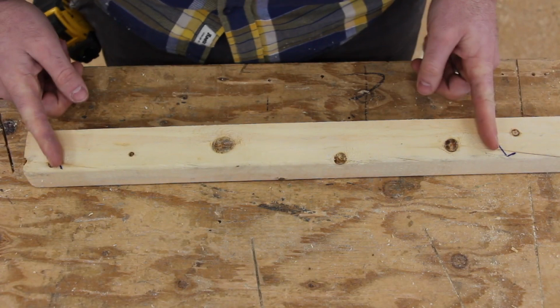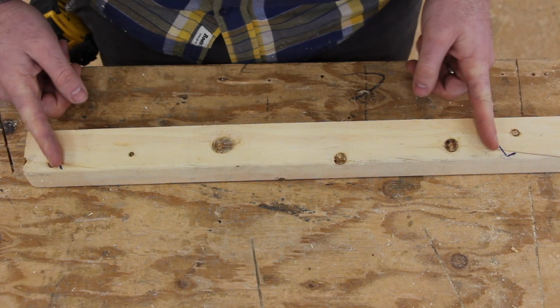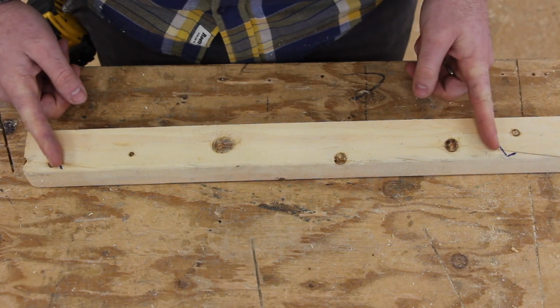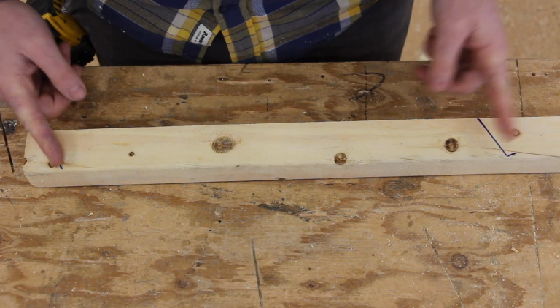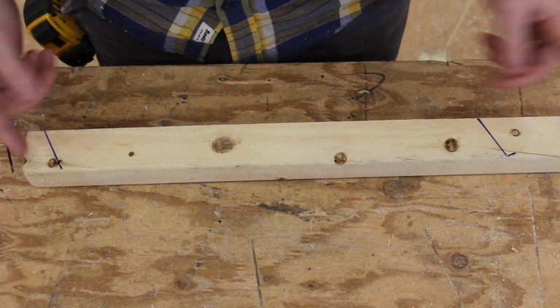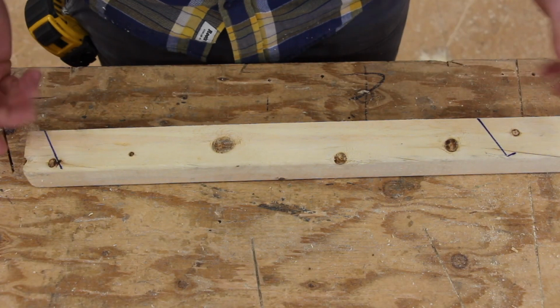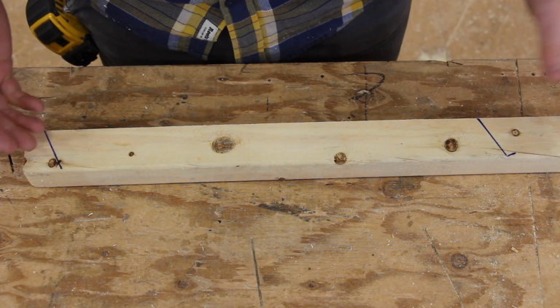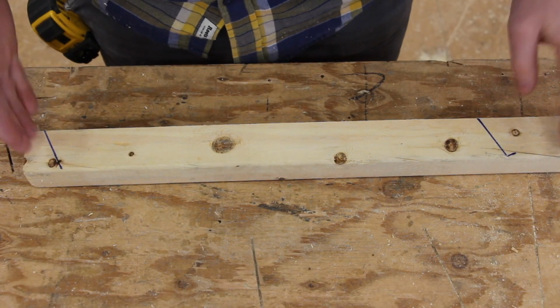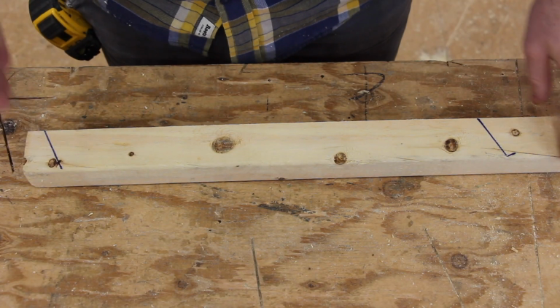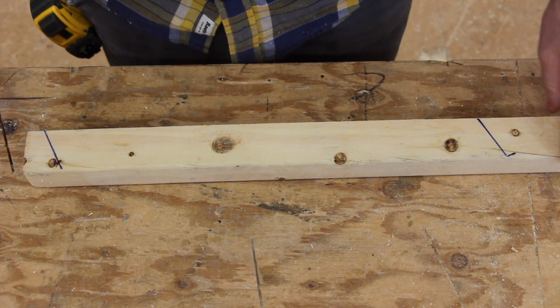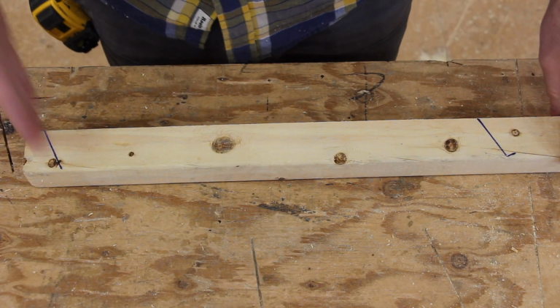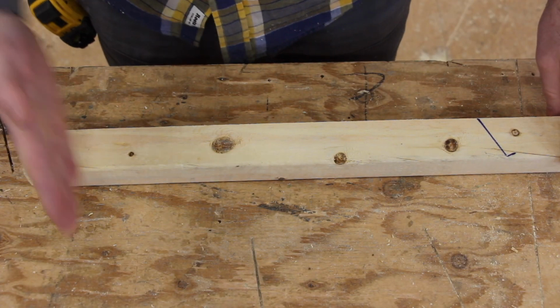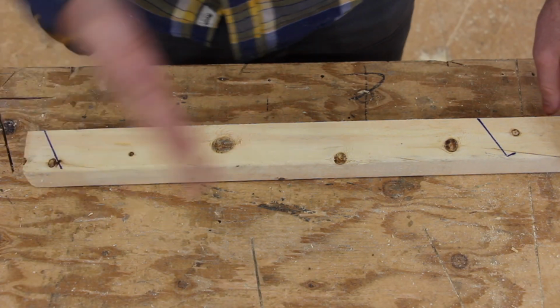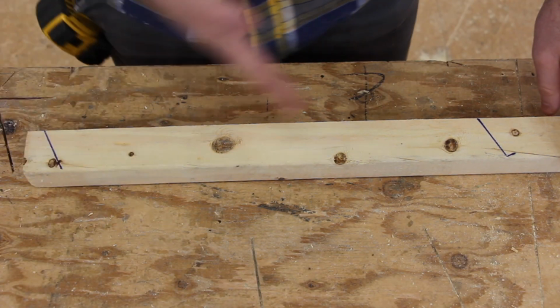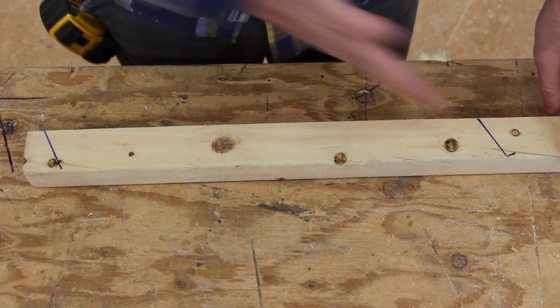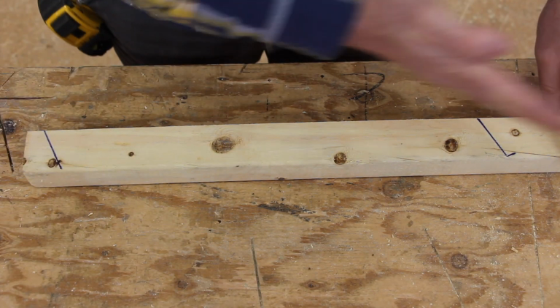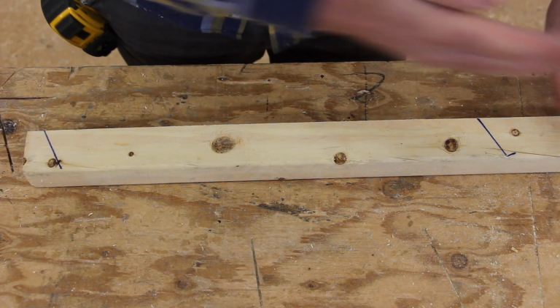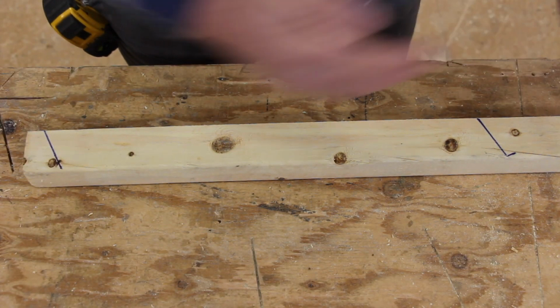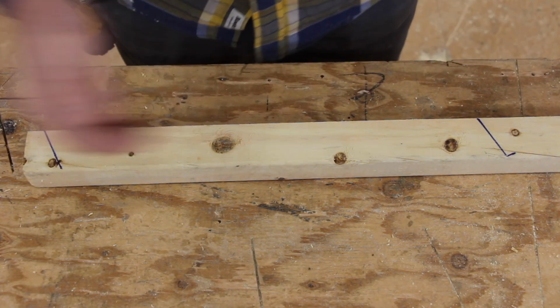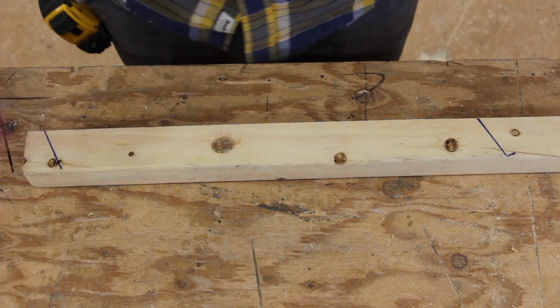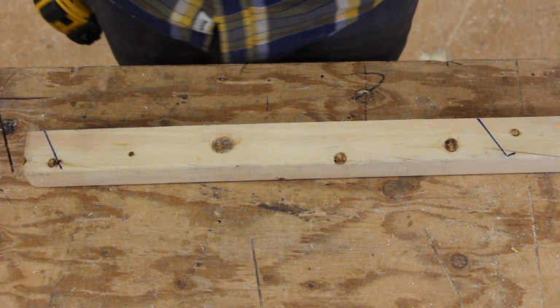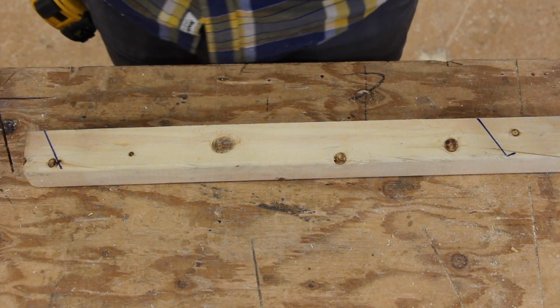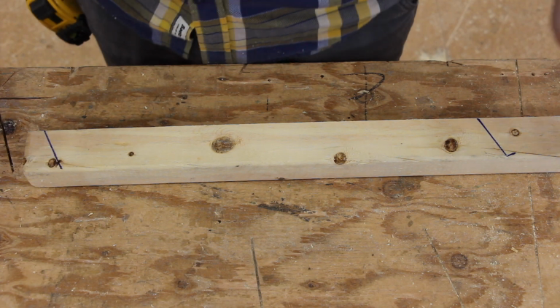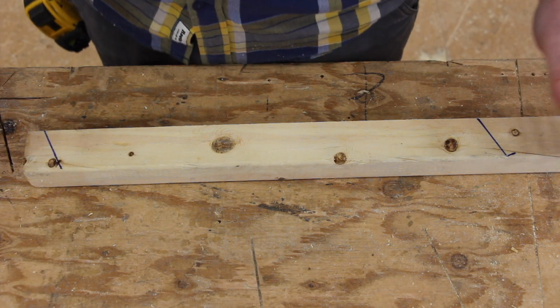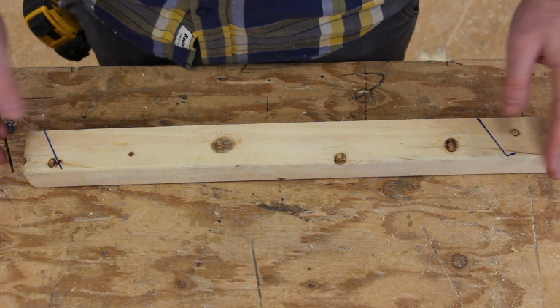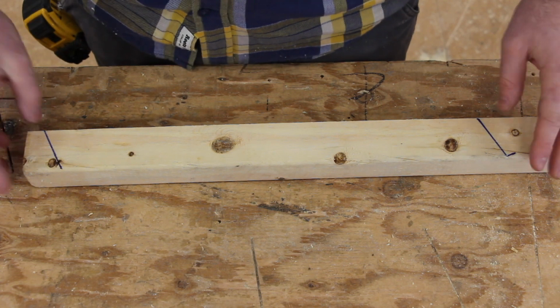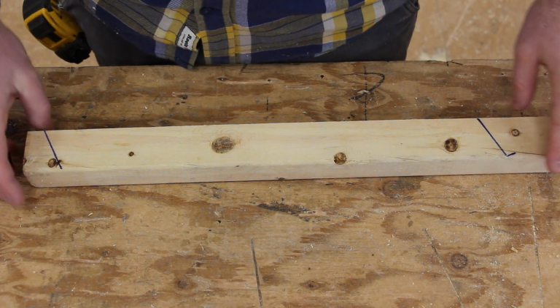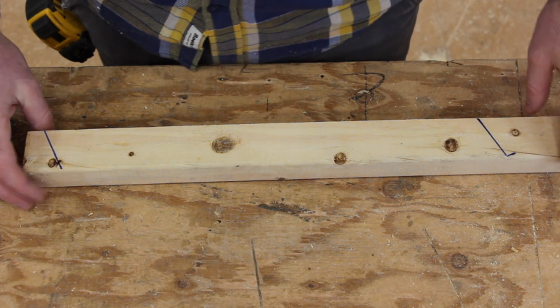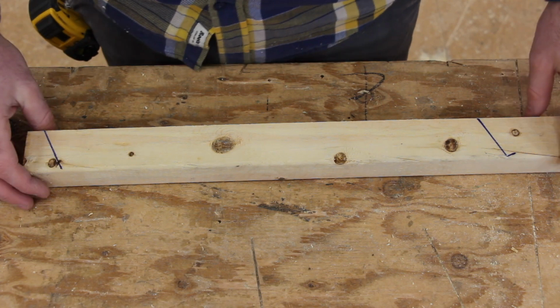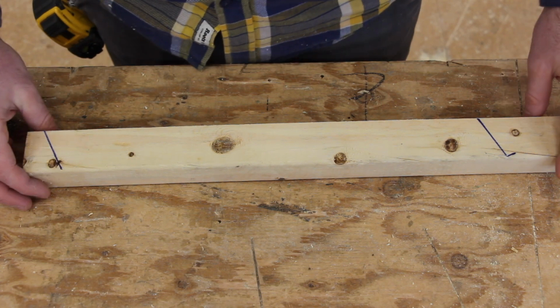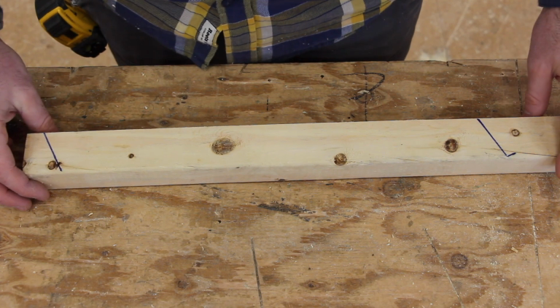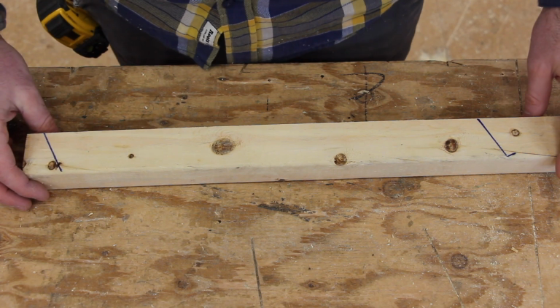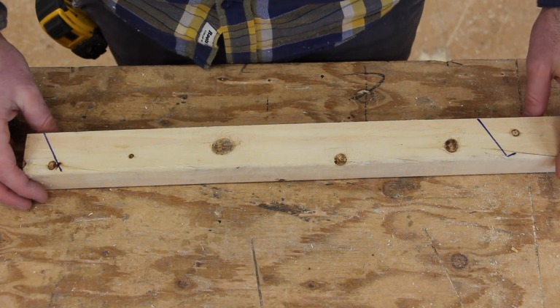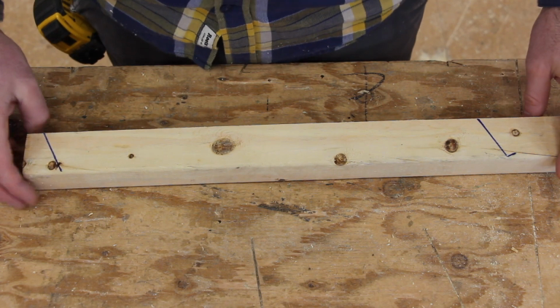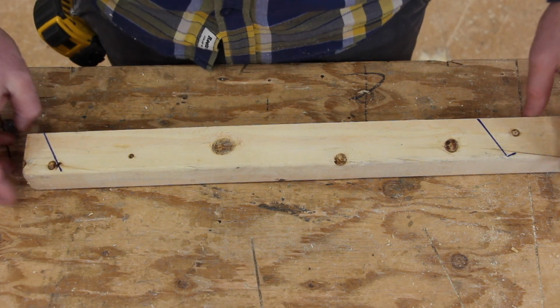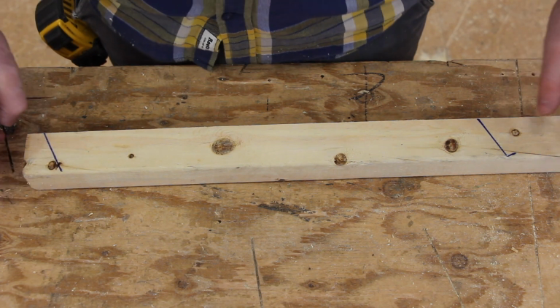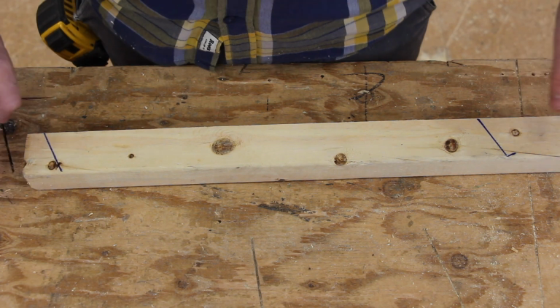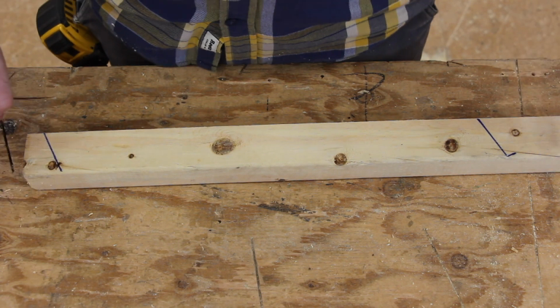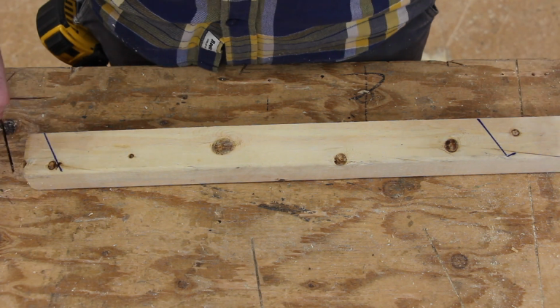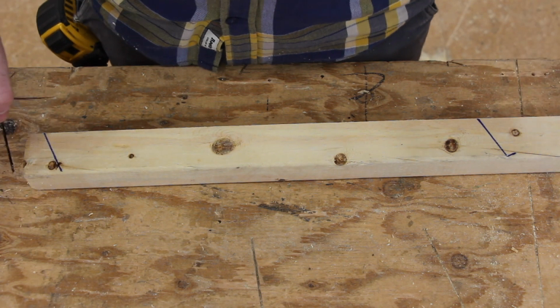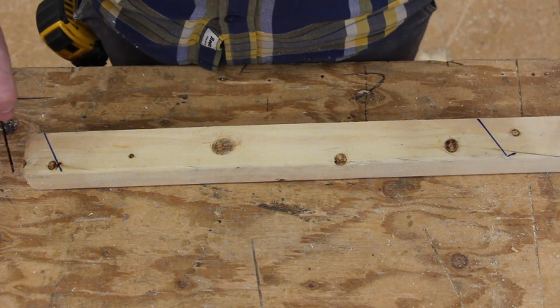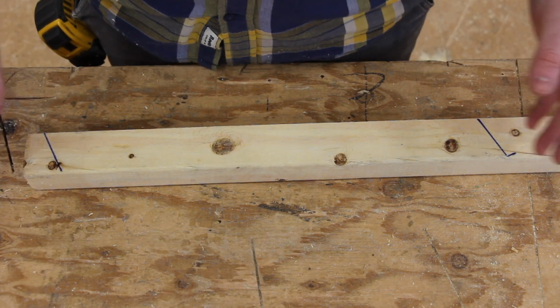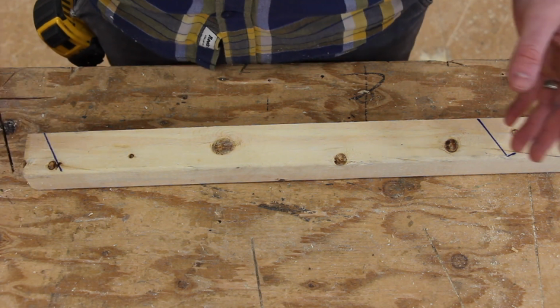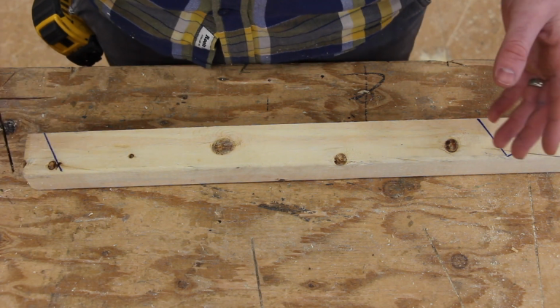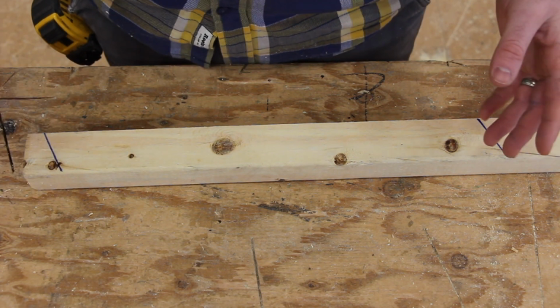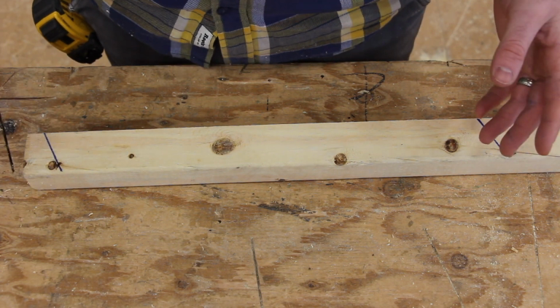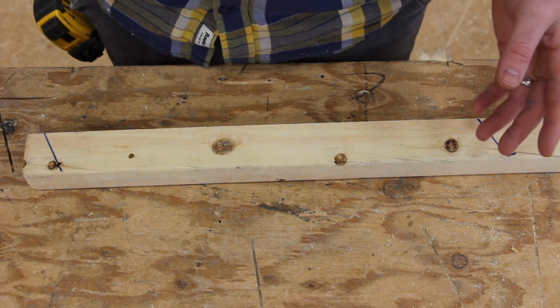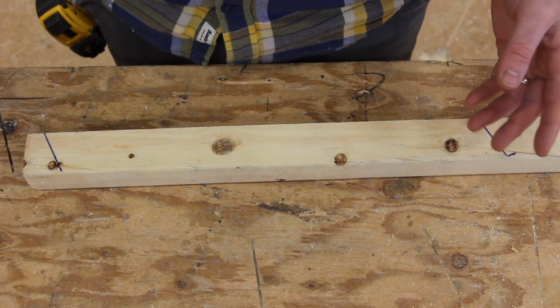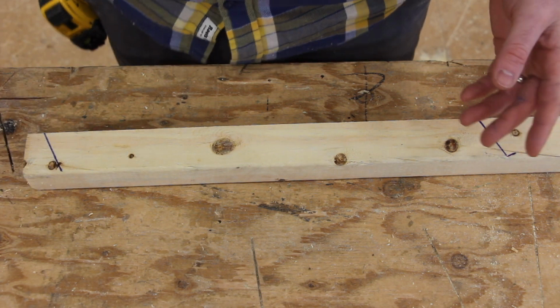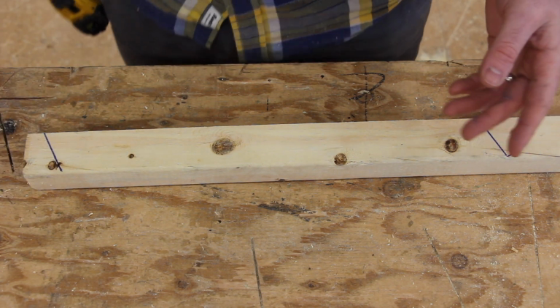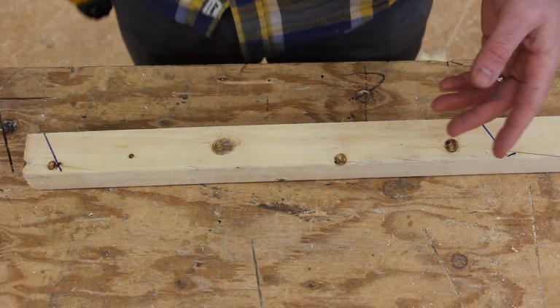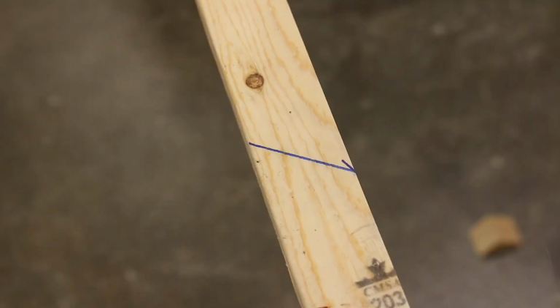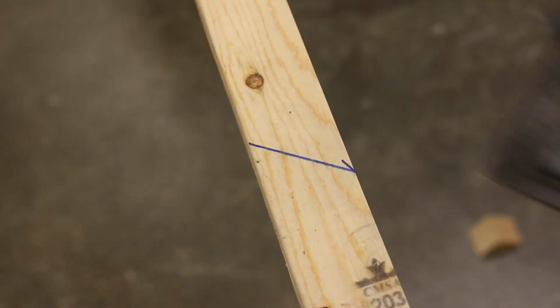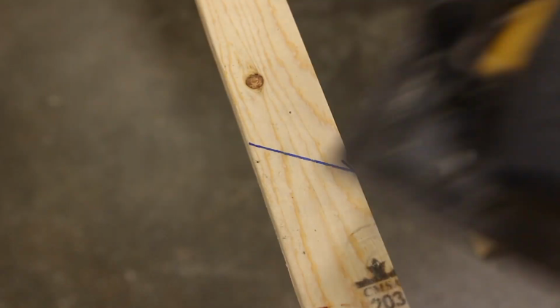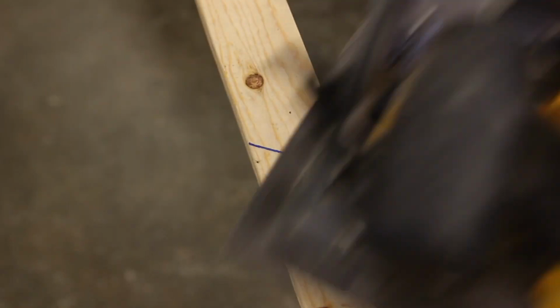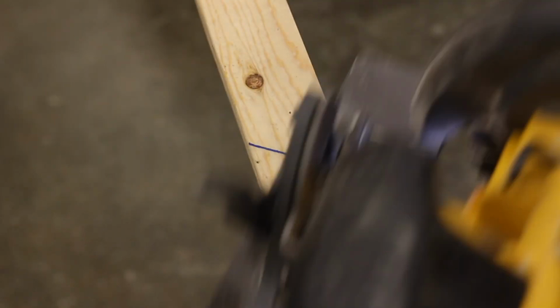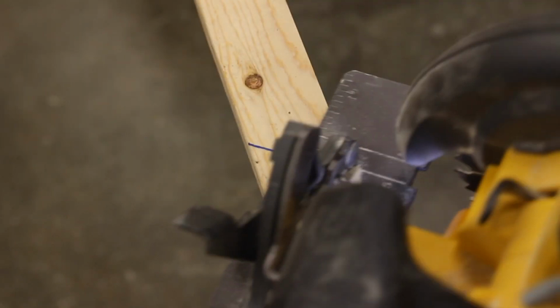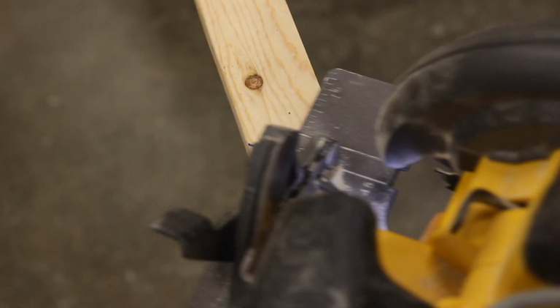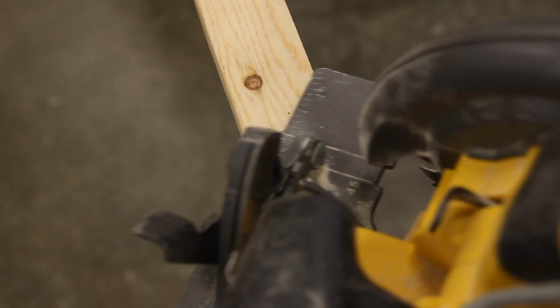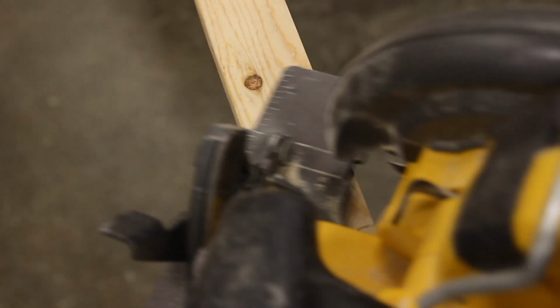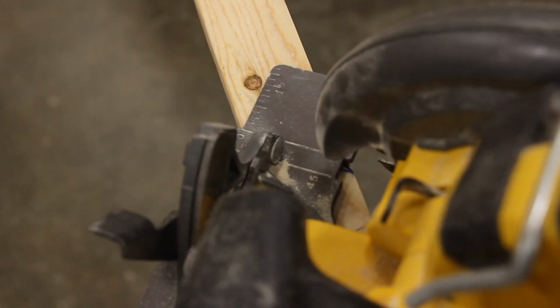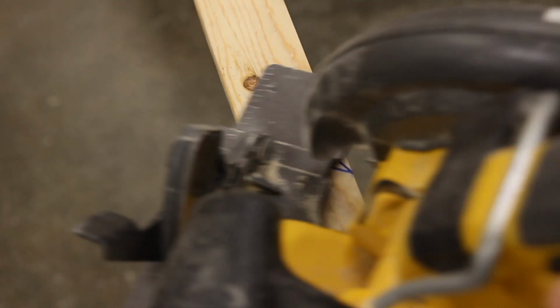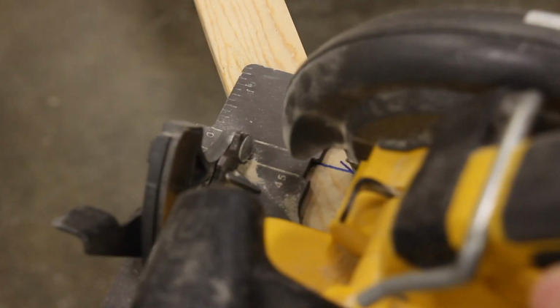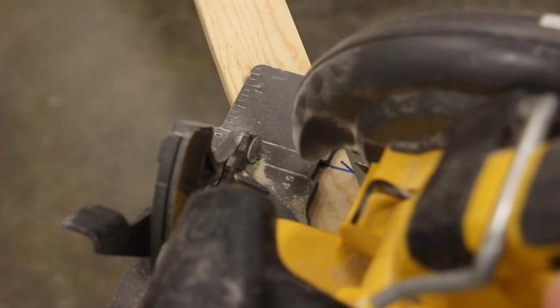Don't worry if it's a tiny bit short. I would rather be a tiny bit short than a tiny bit long, because then you'd have to trim it if it was long. We can go ahead and make those cuts.